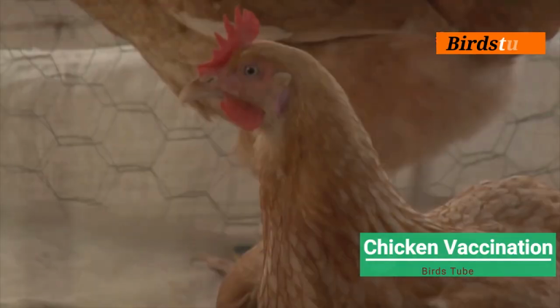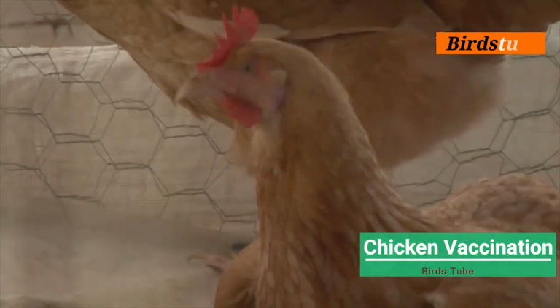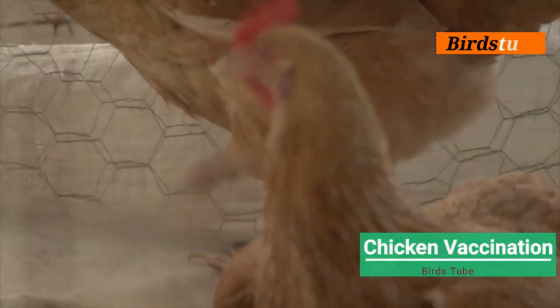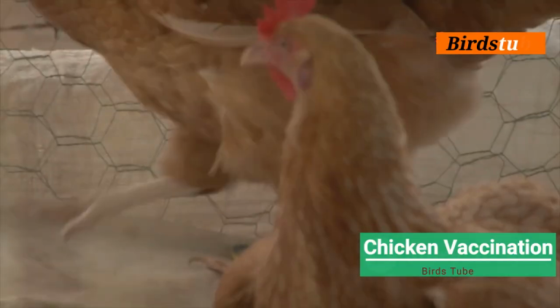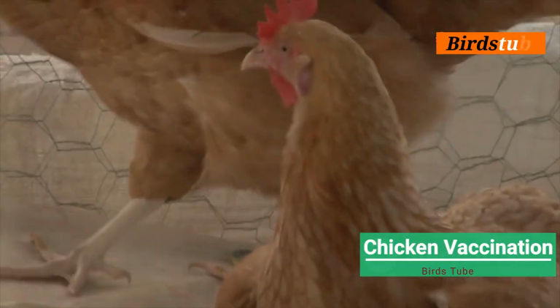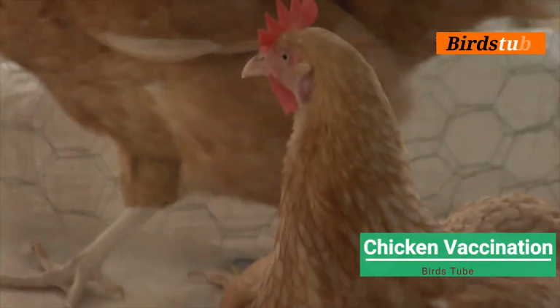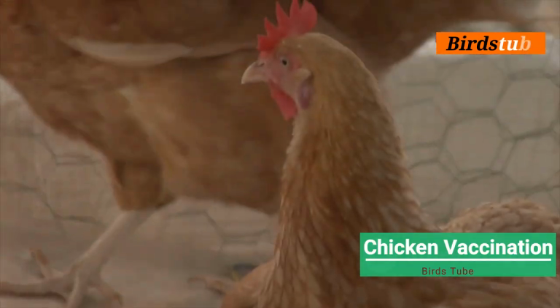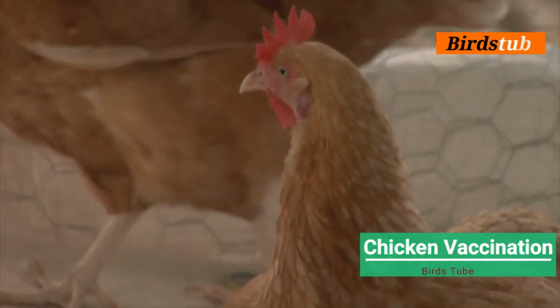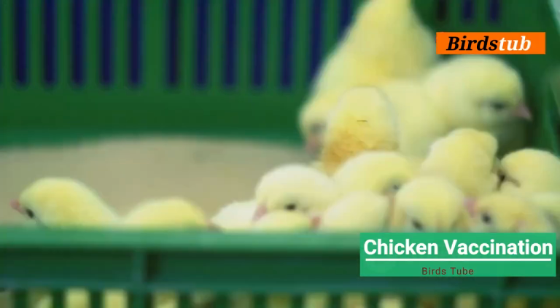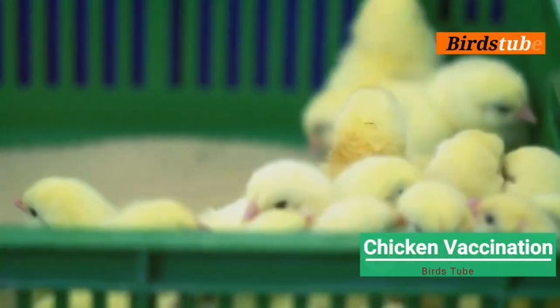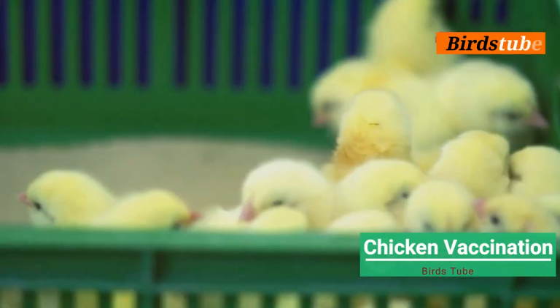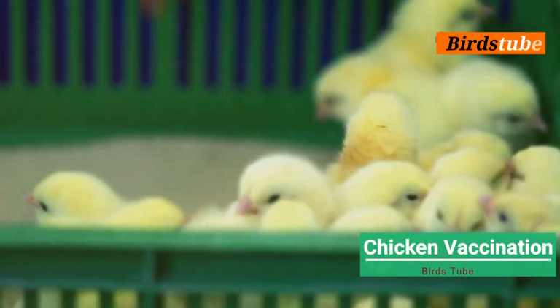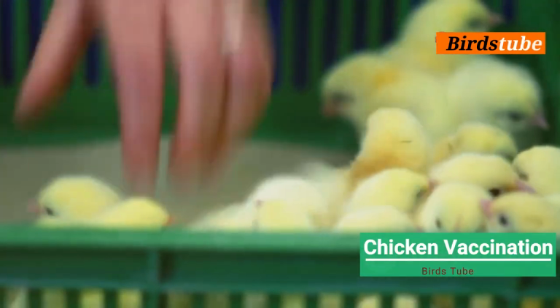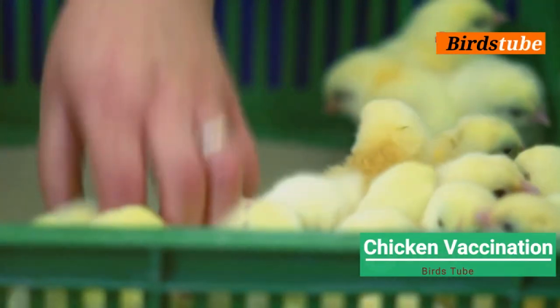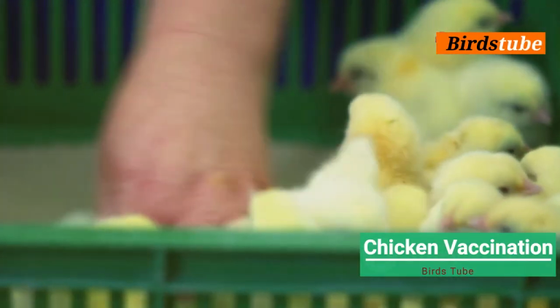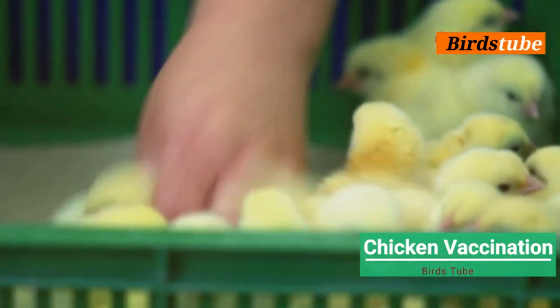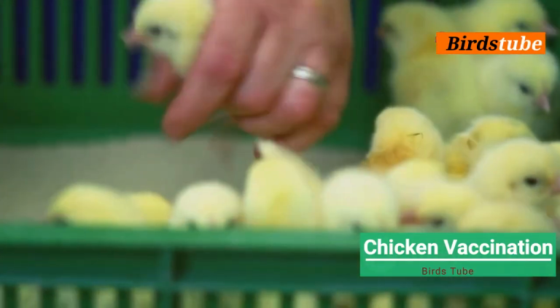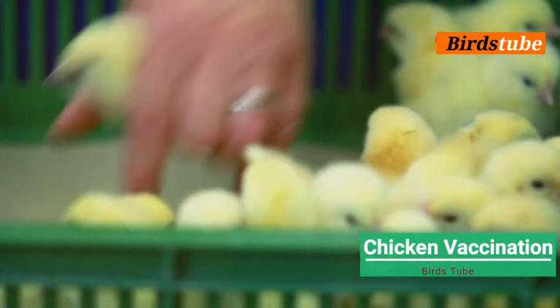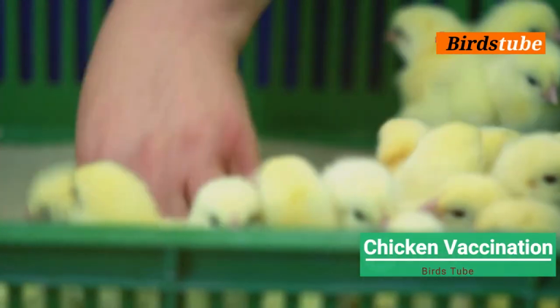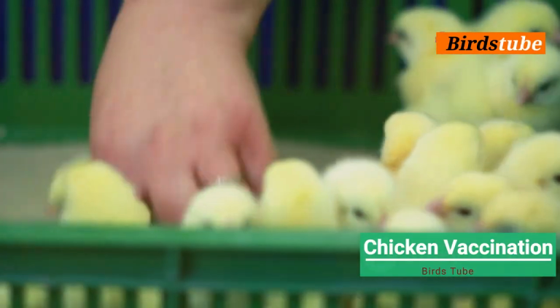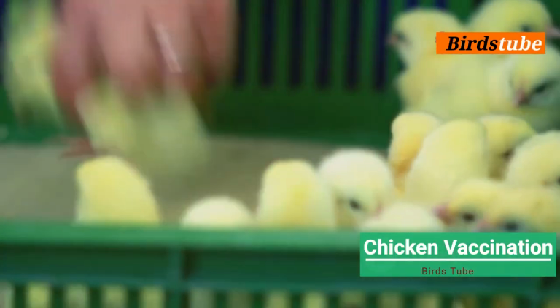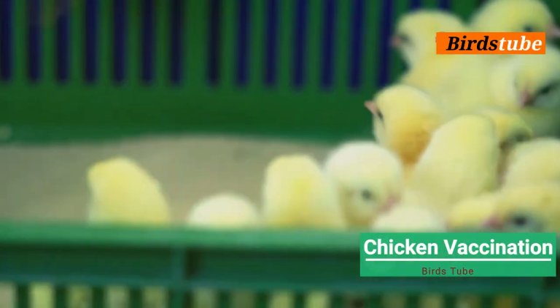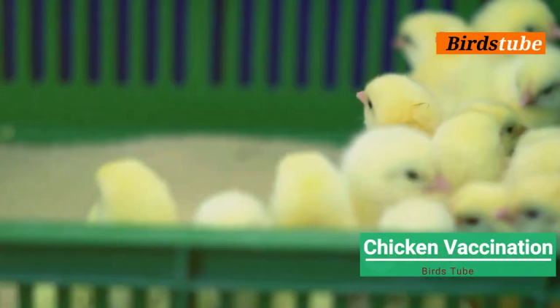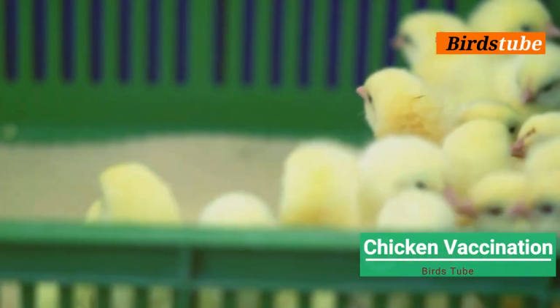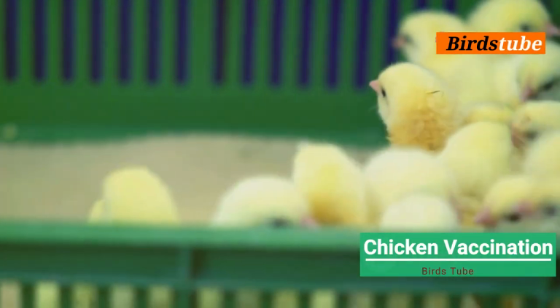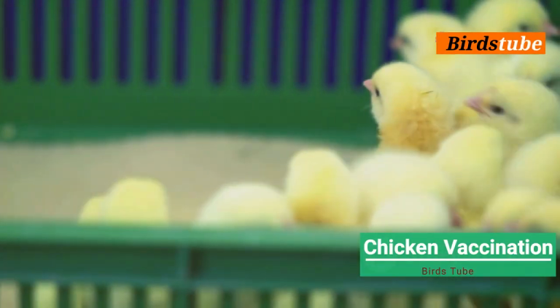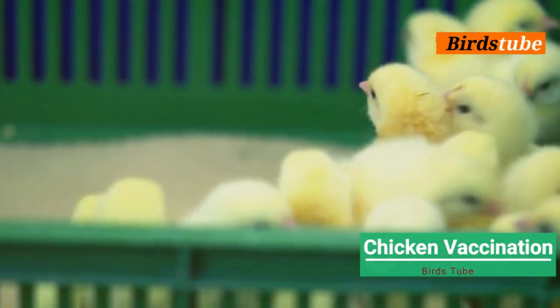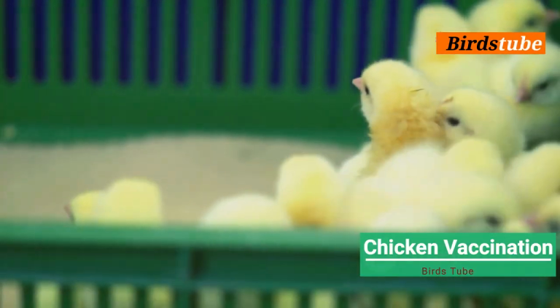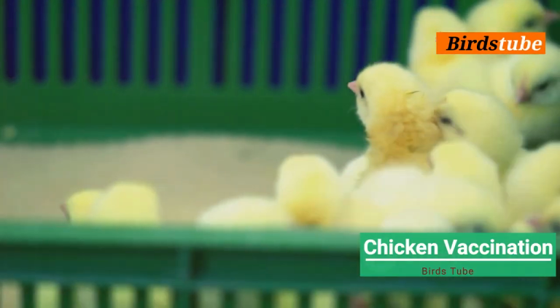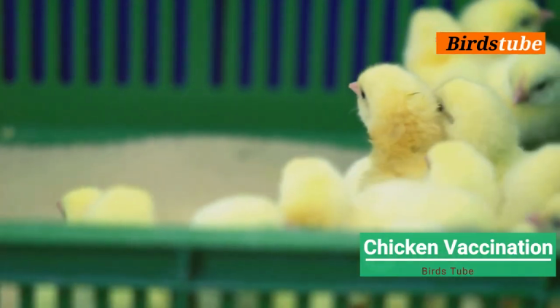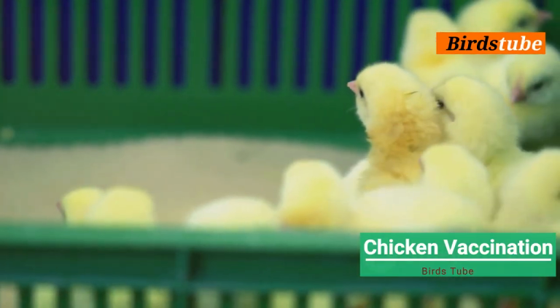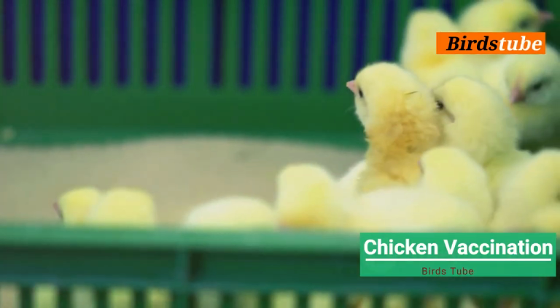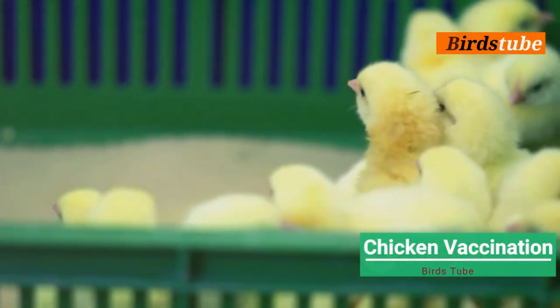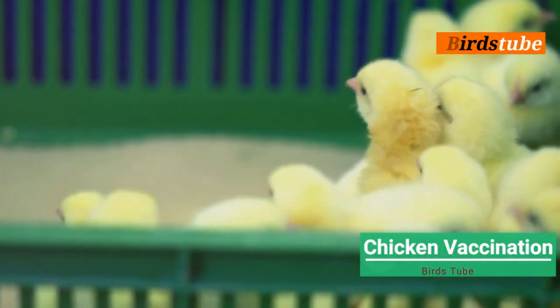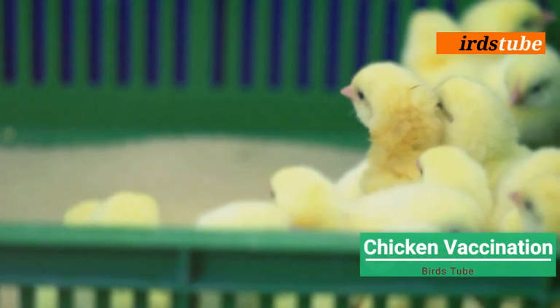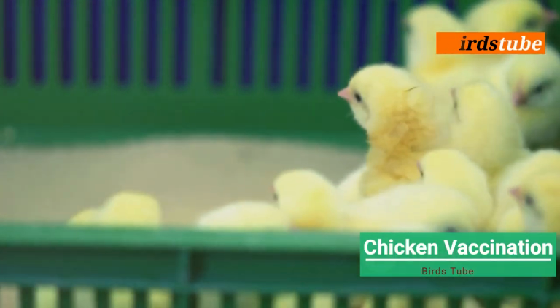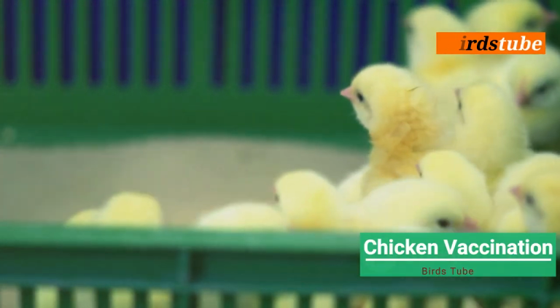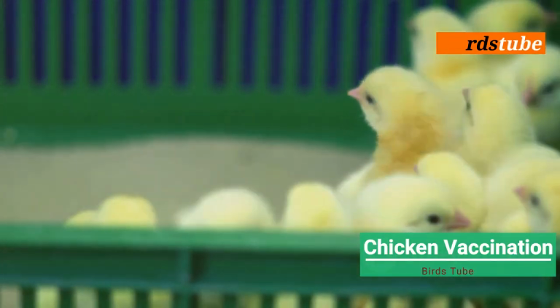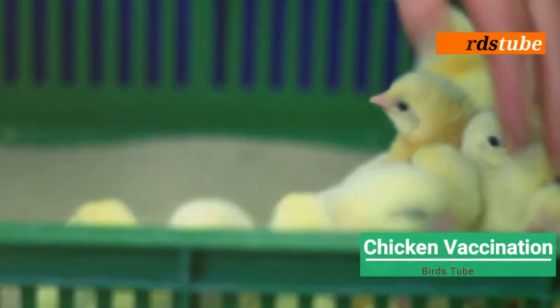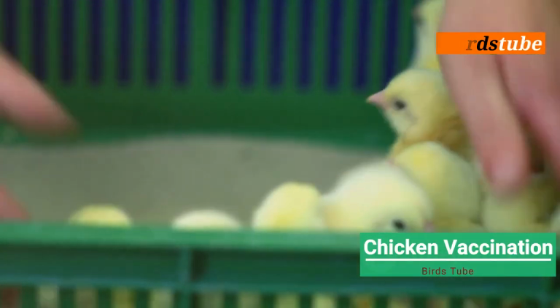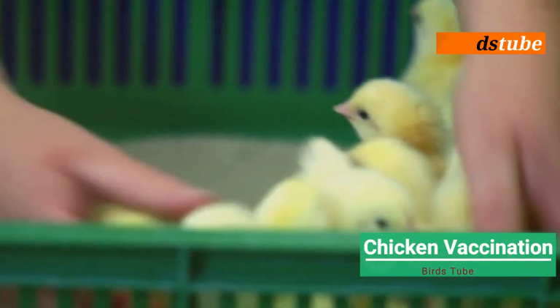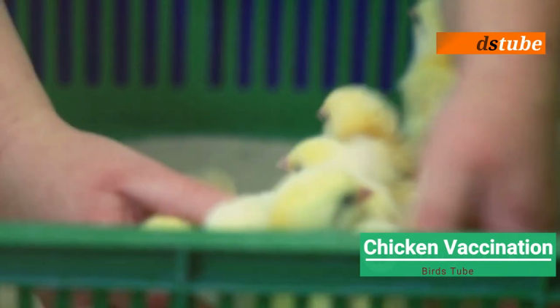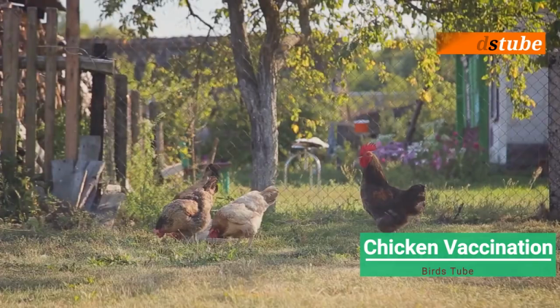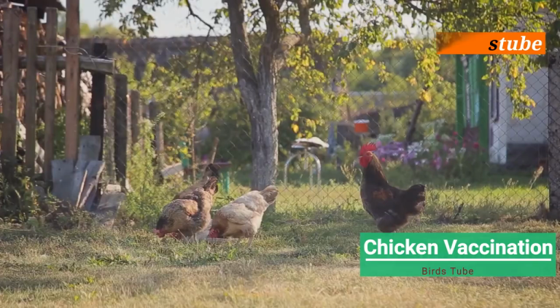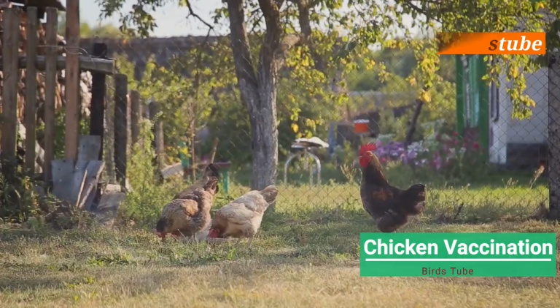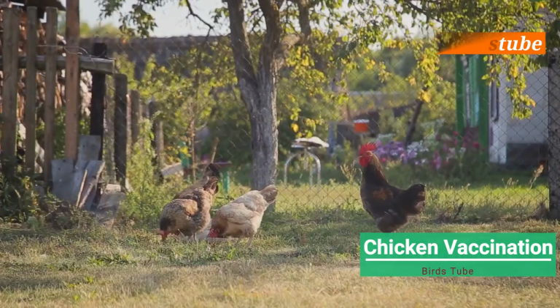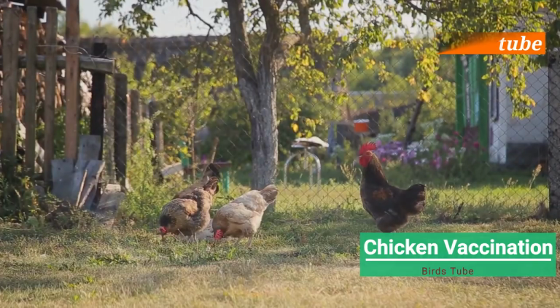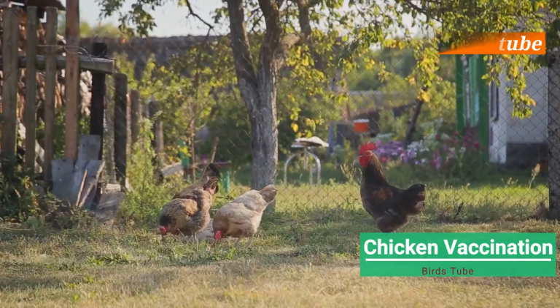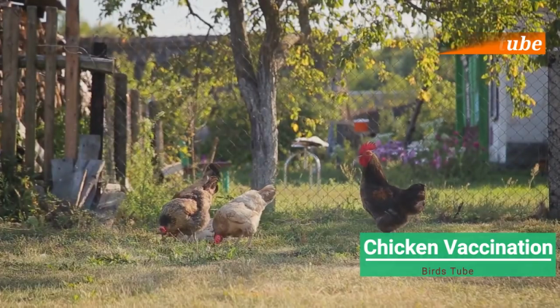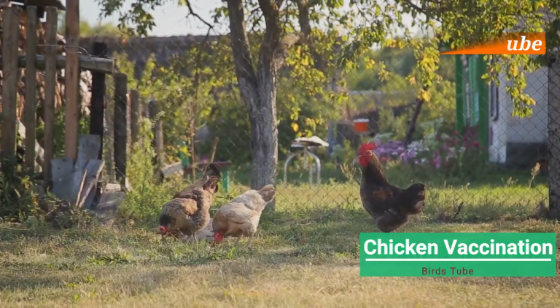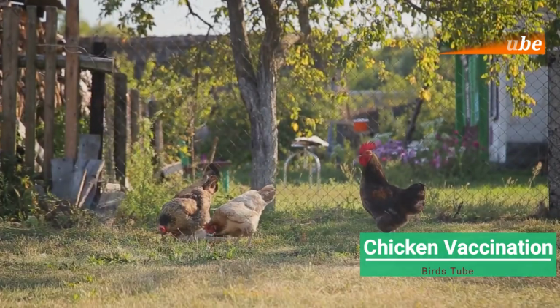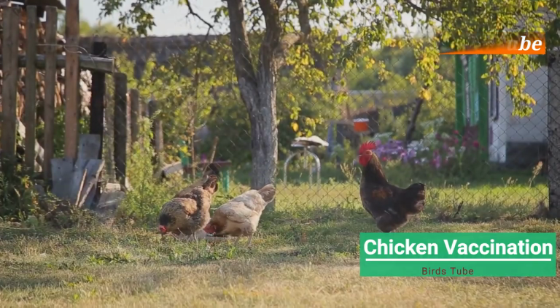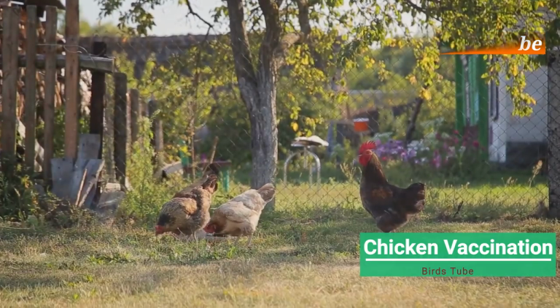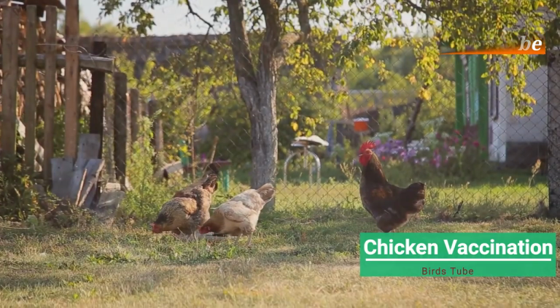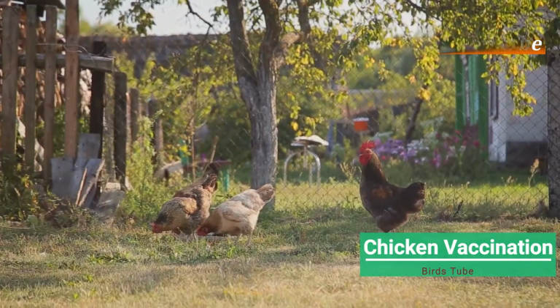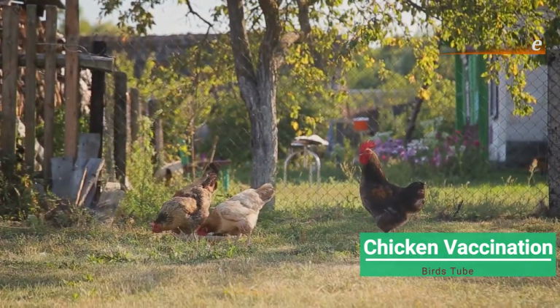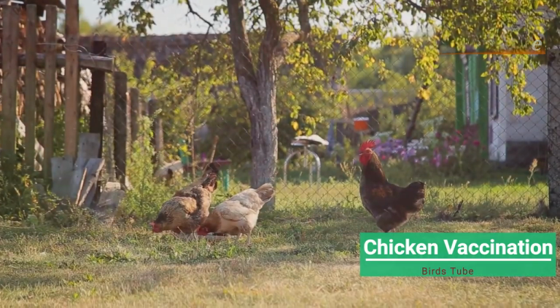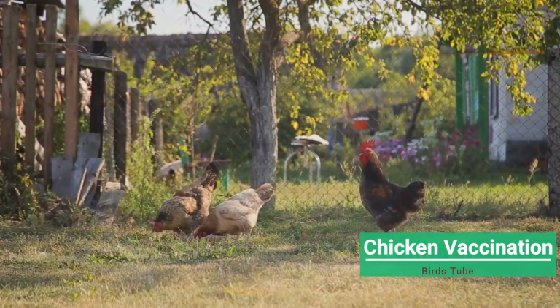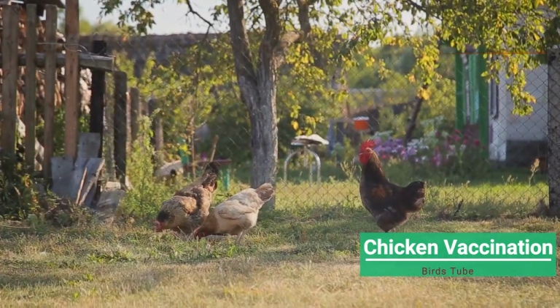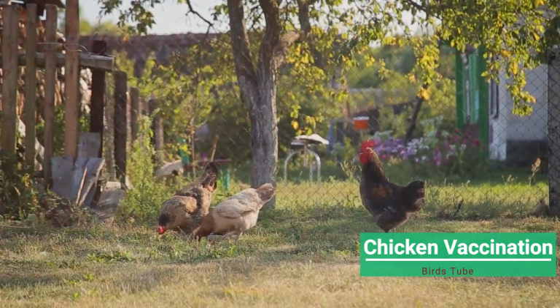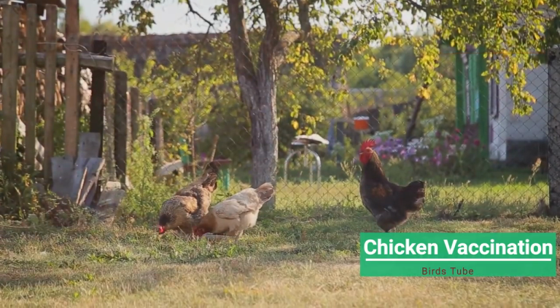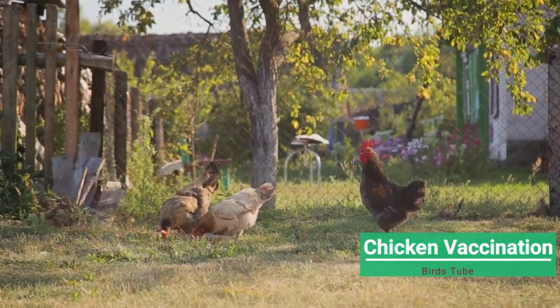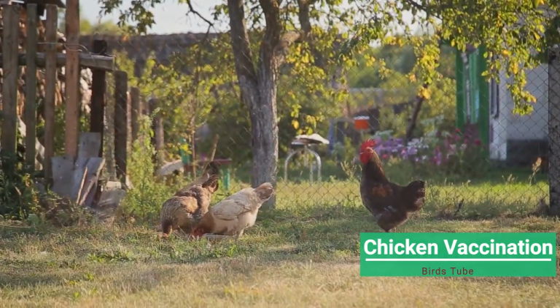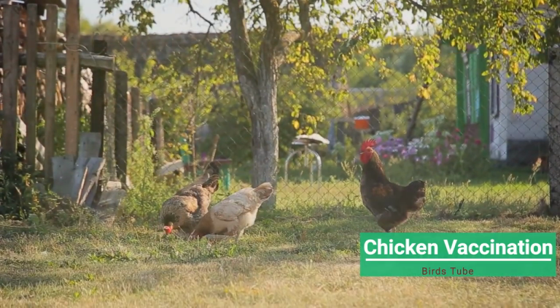Vaccinating your chickens and chicks is an essential part of flock management. With the right technique, you'll ensure a healthy, happy flock for years to come.